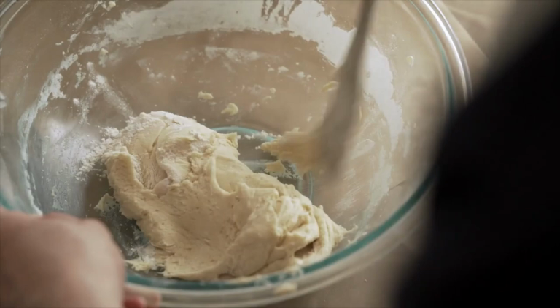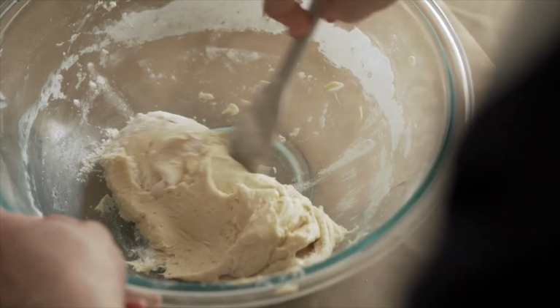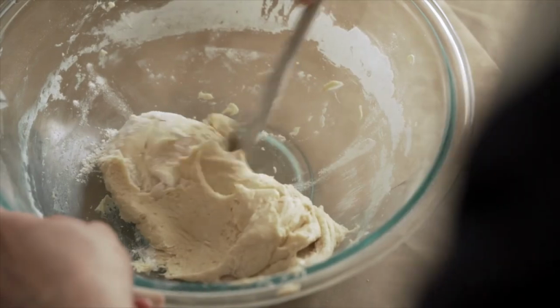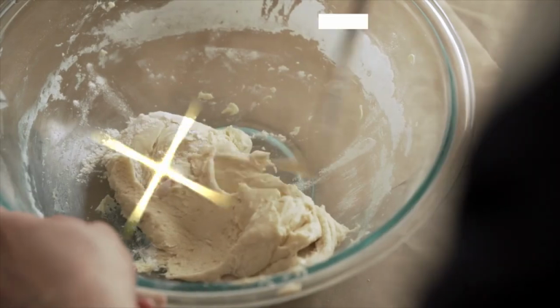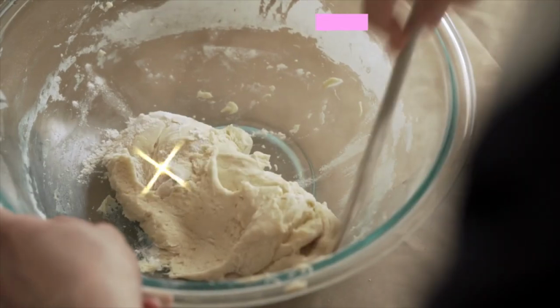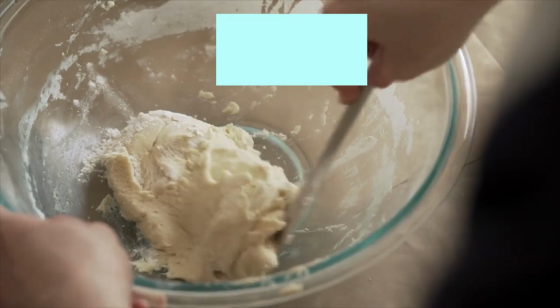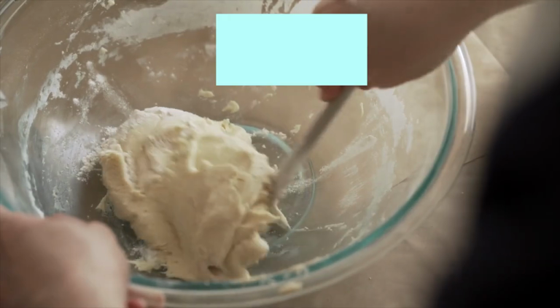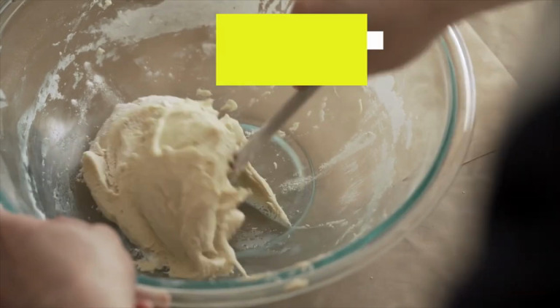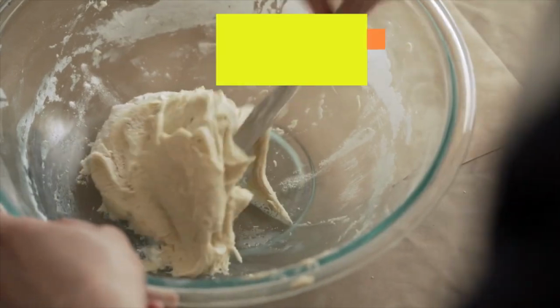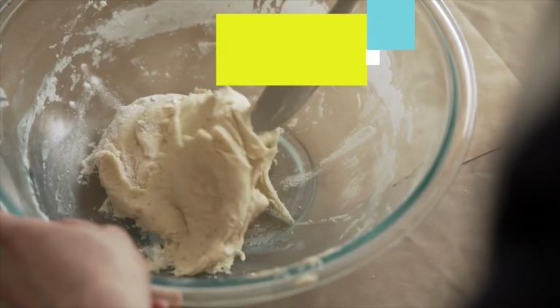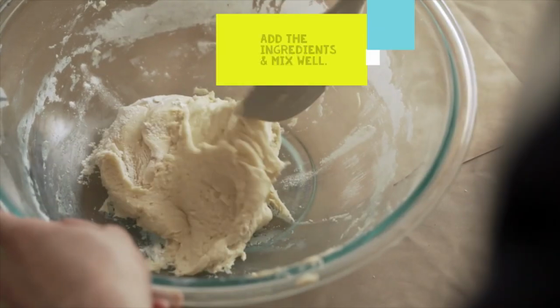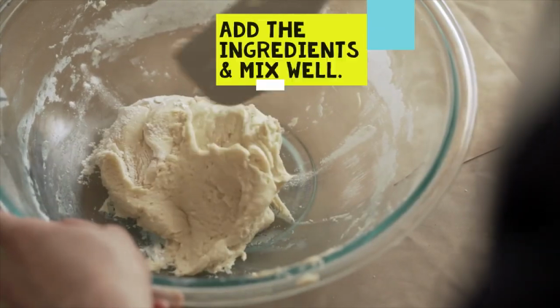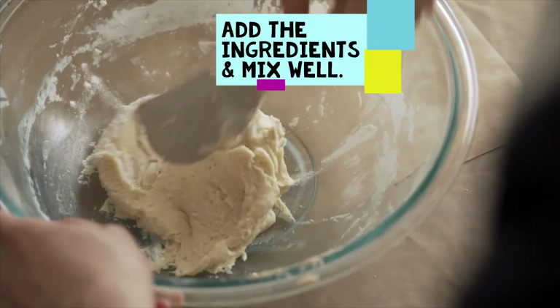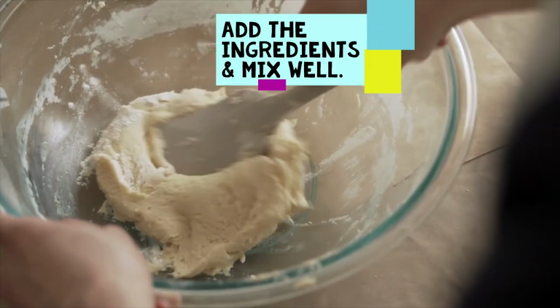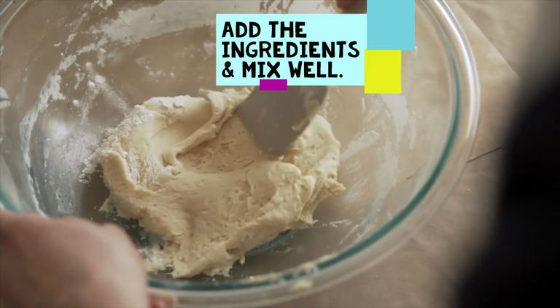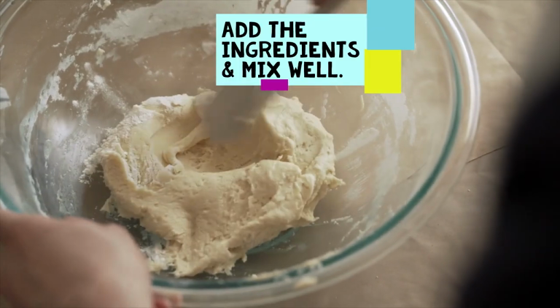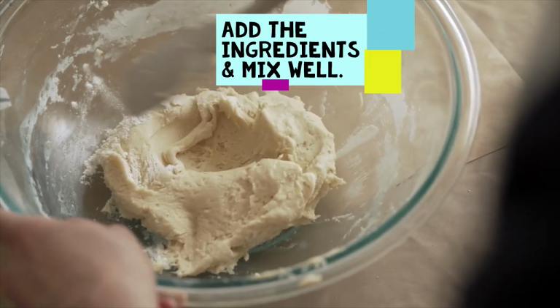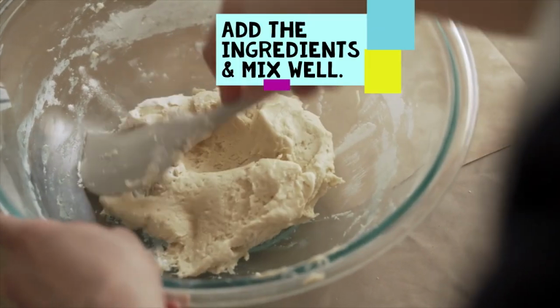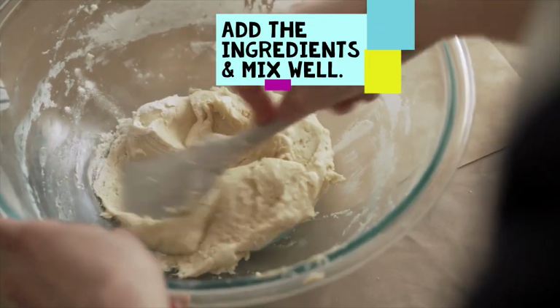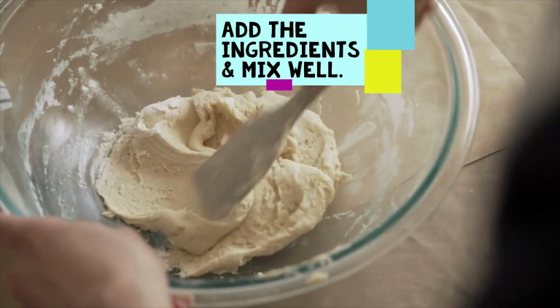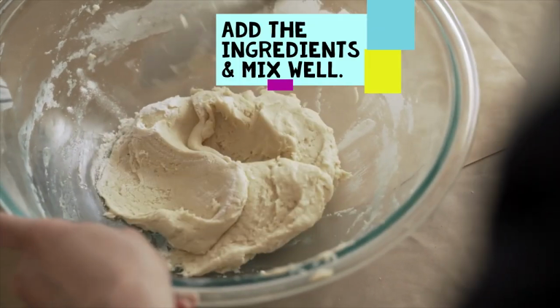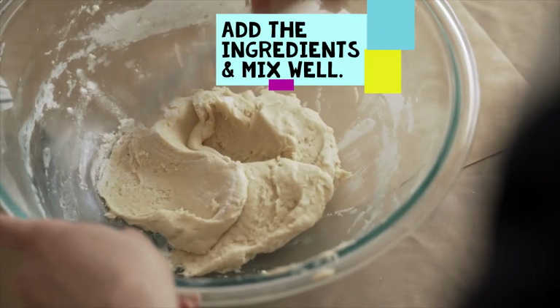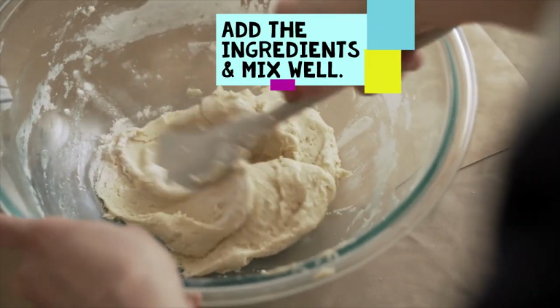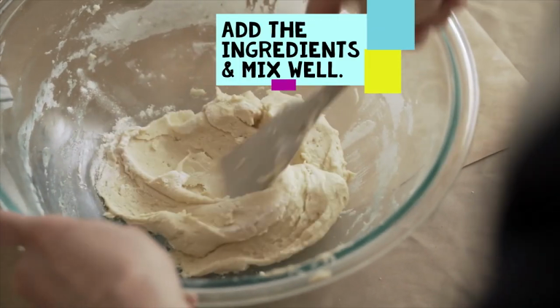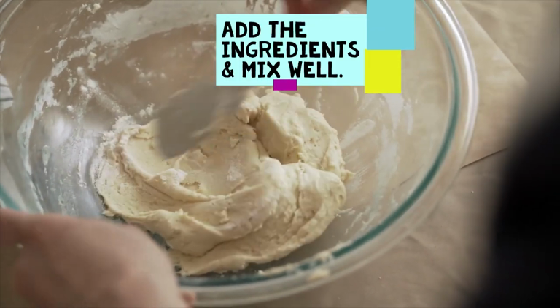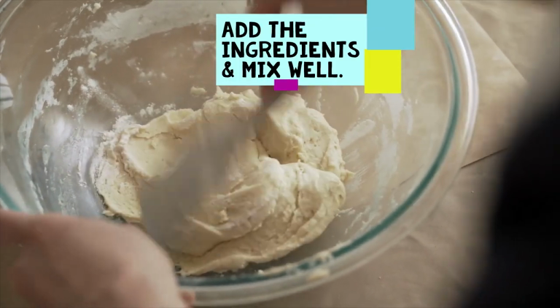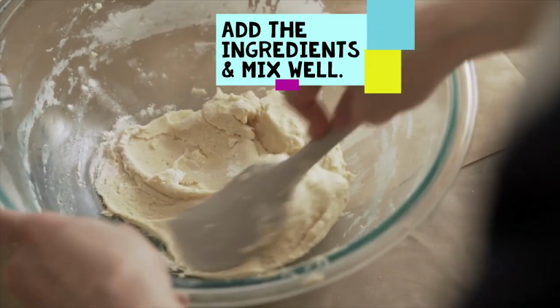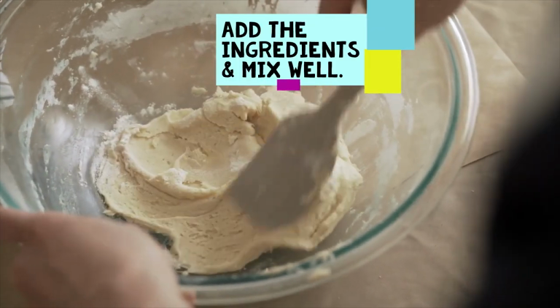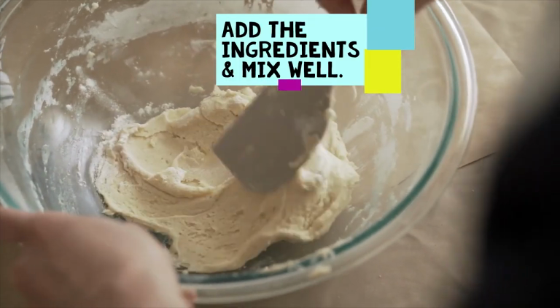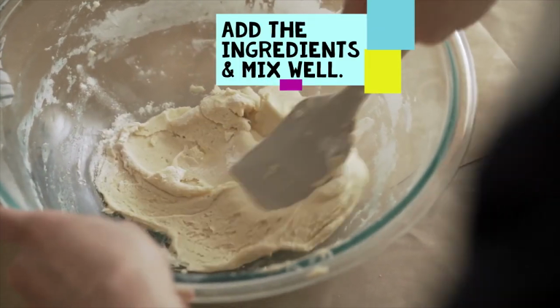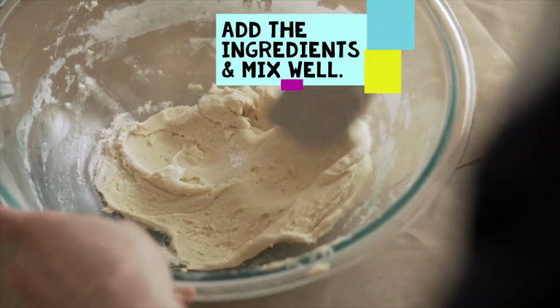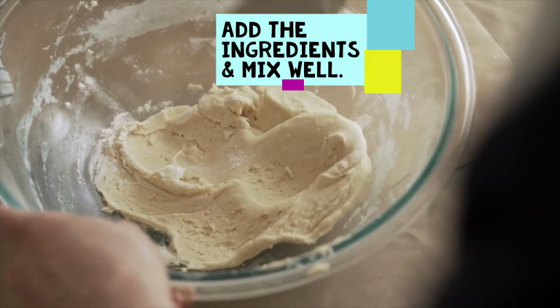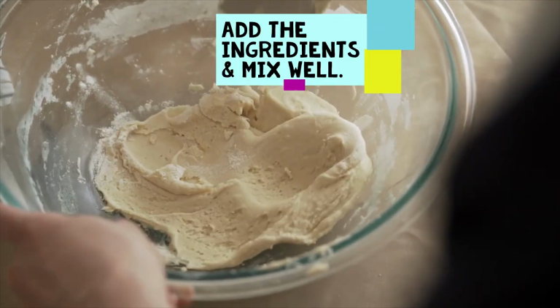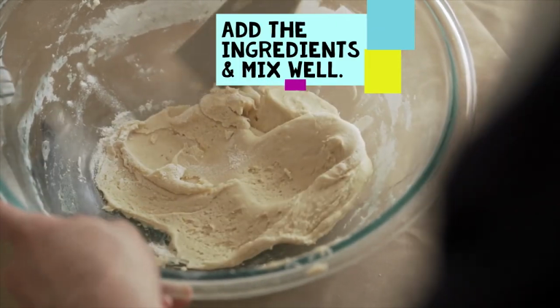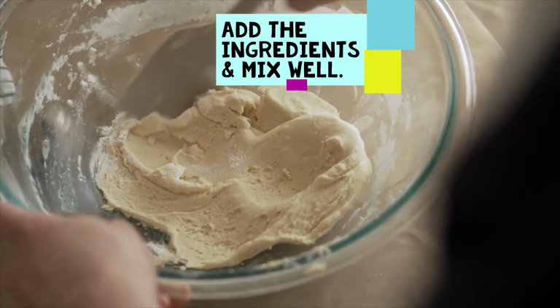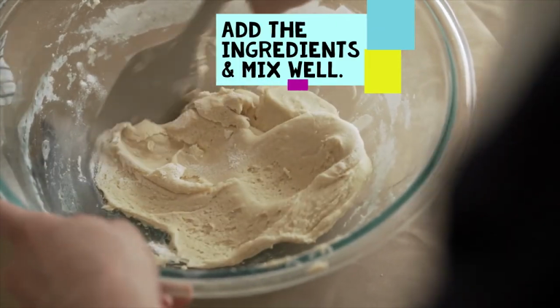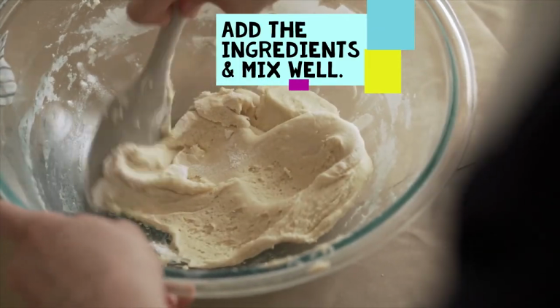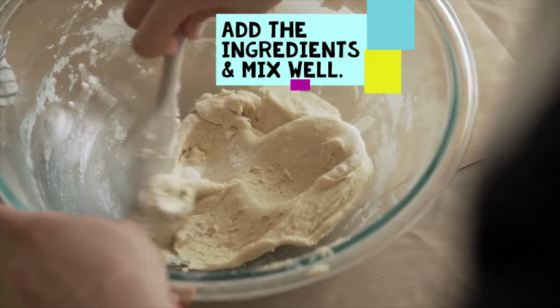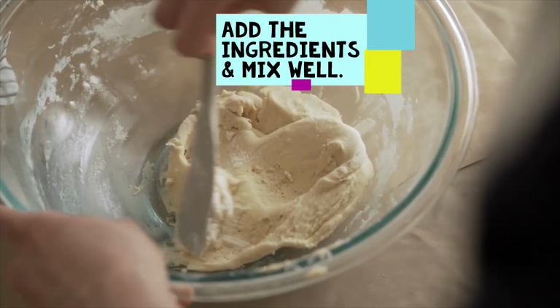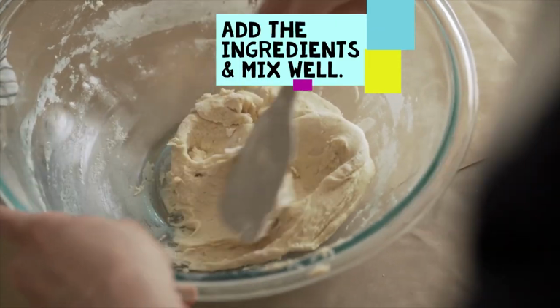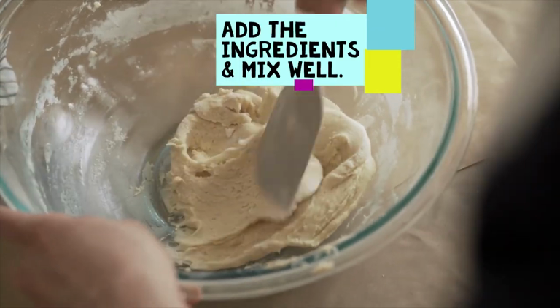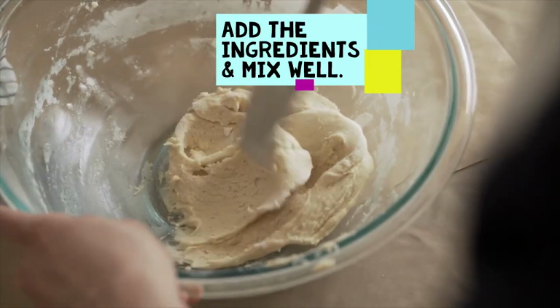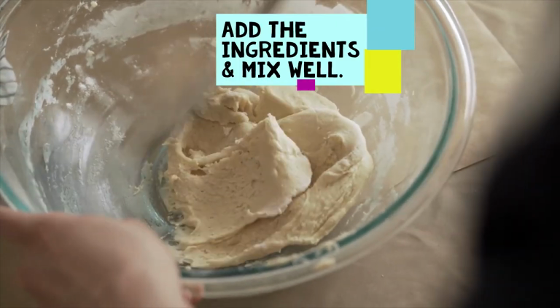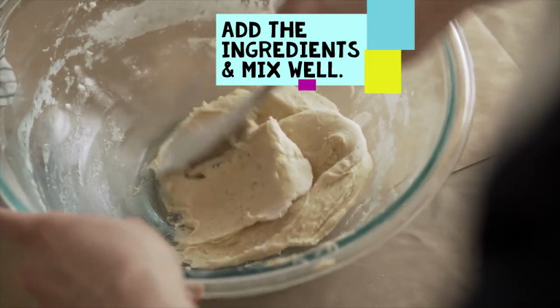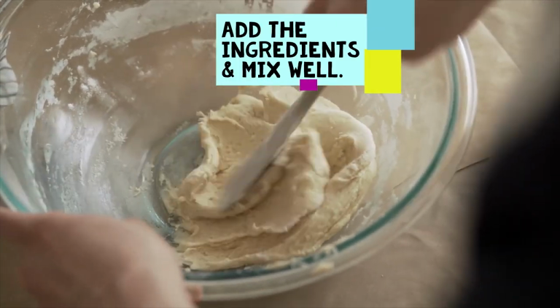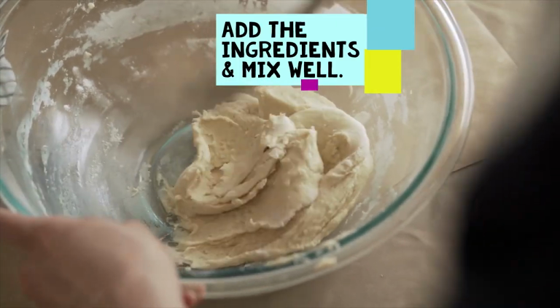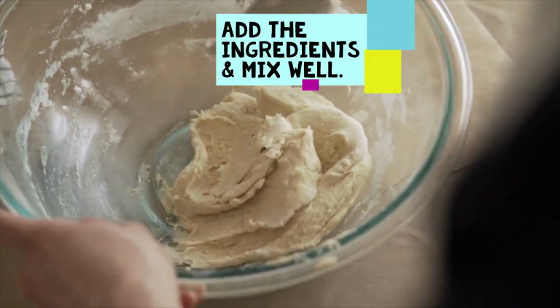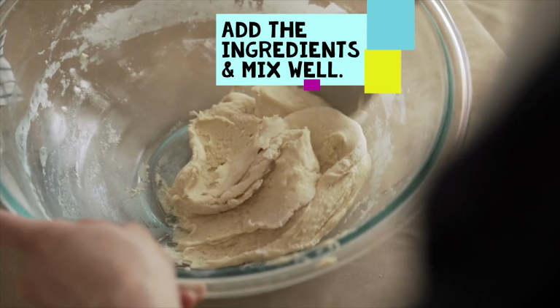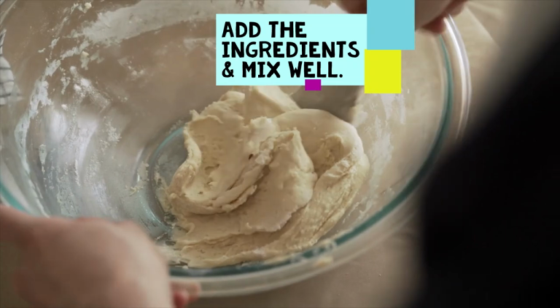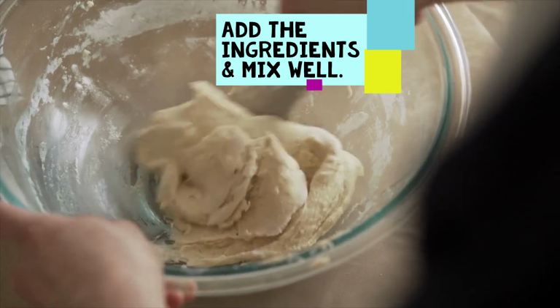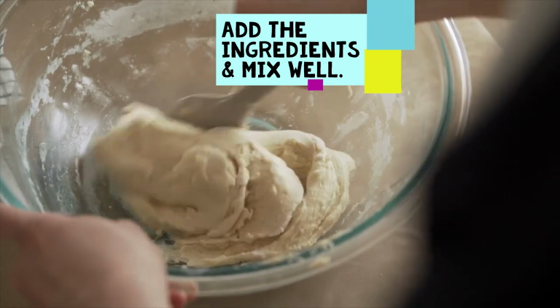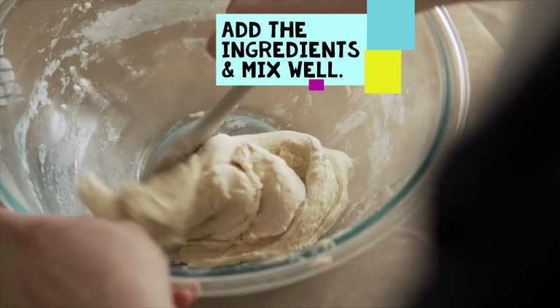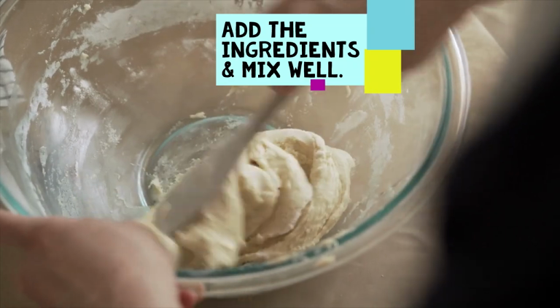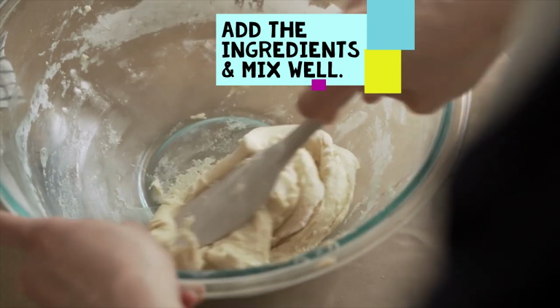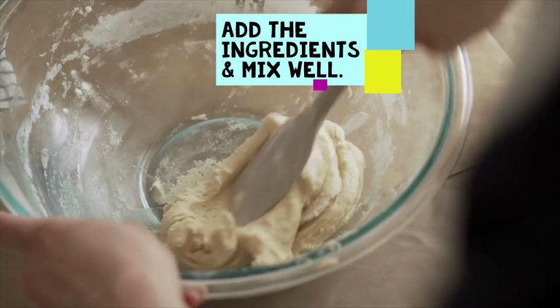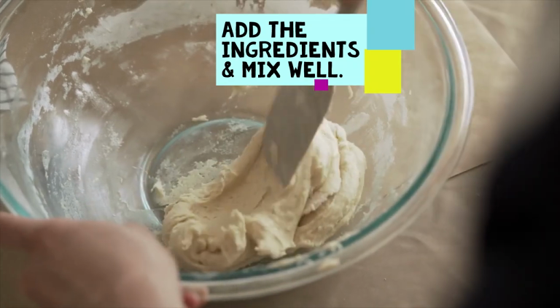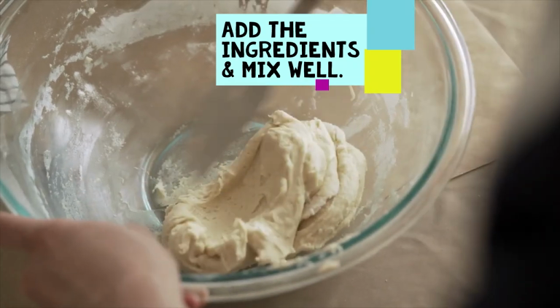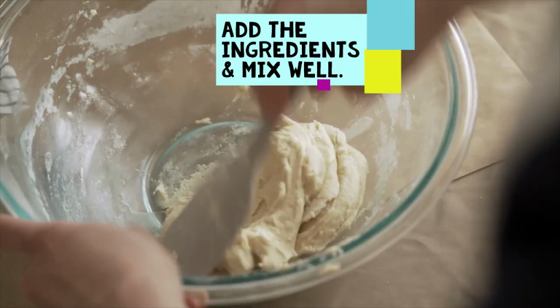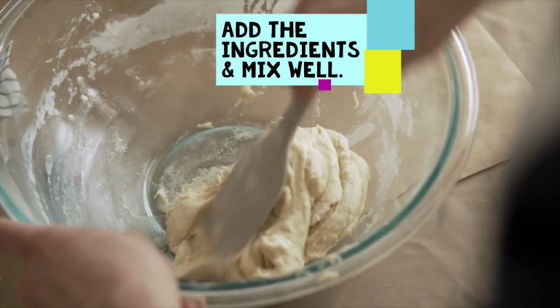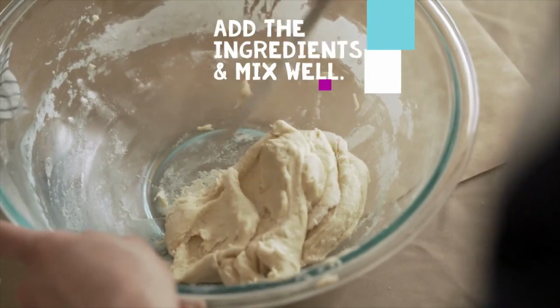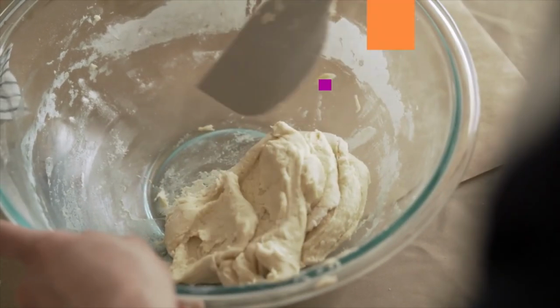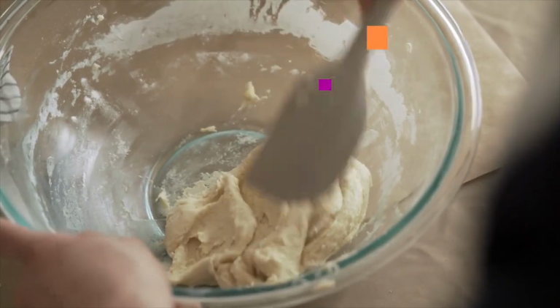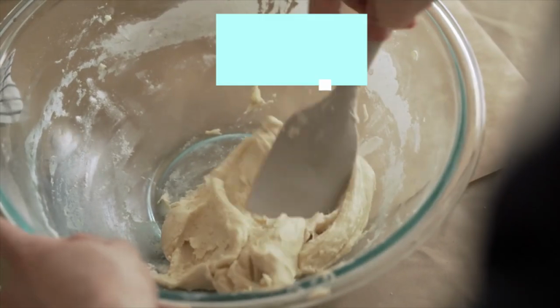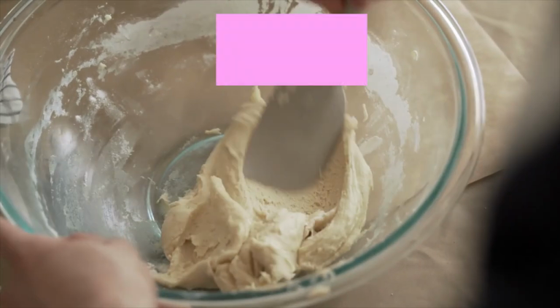I then added my two ingredients into a large mixing bowl and used a spatula to mix everything well together.